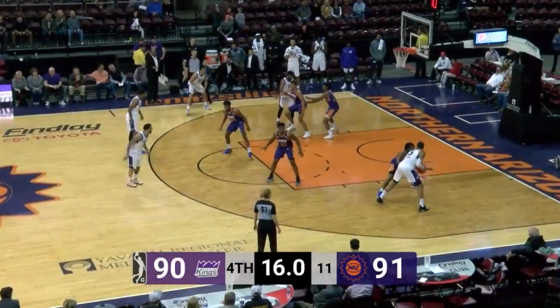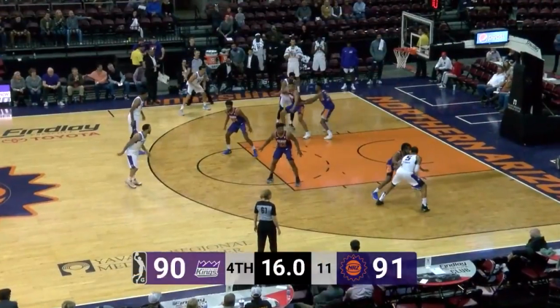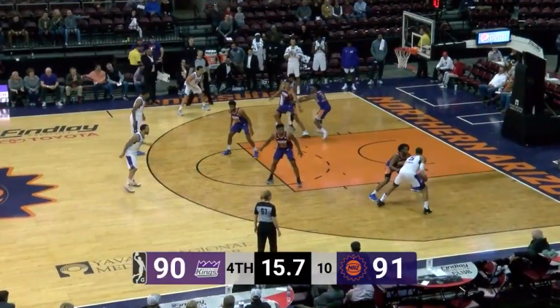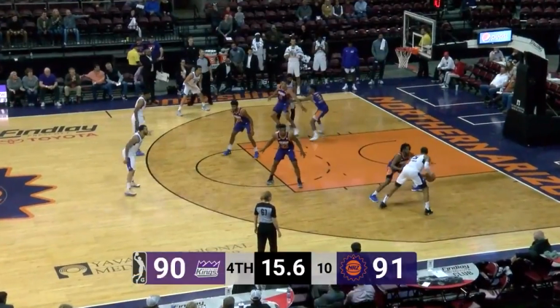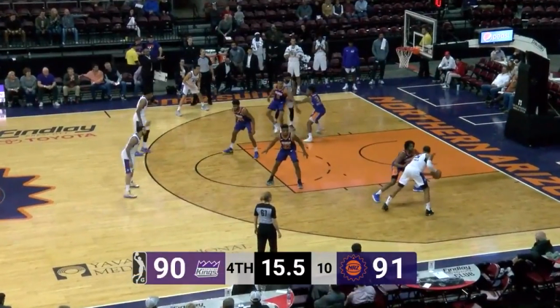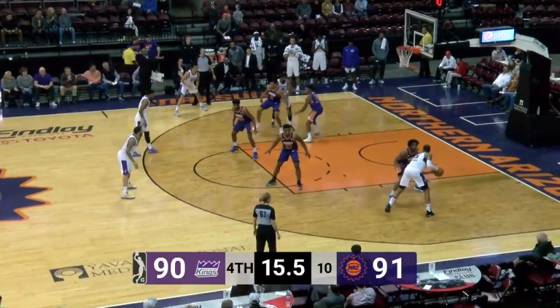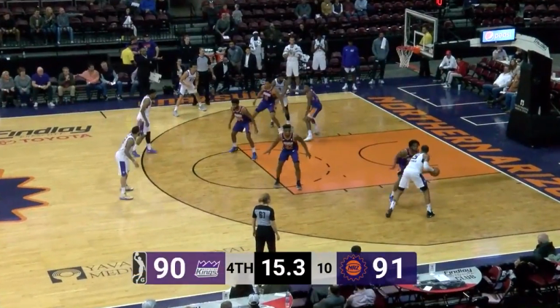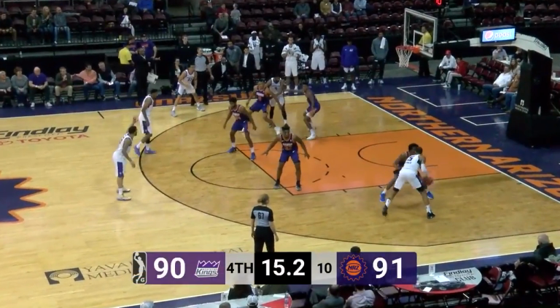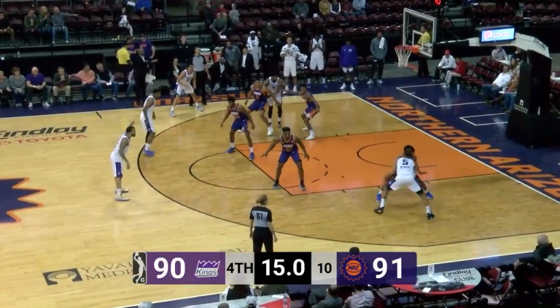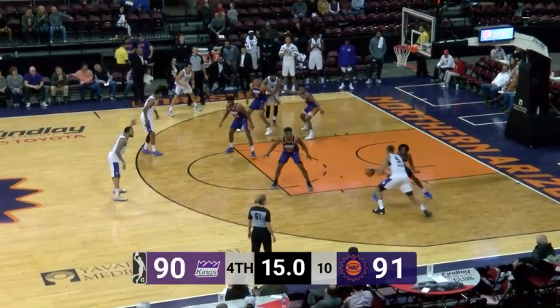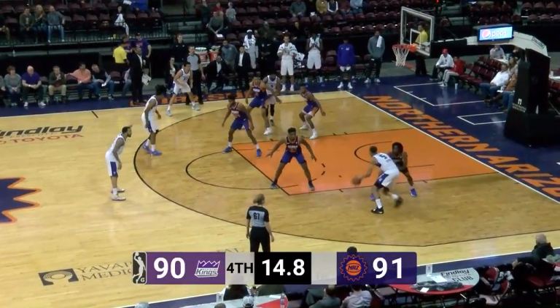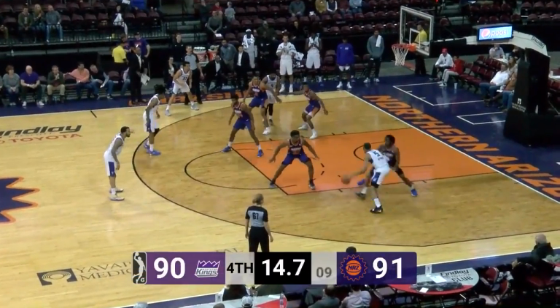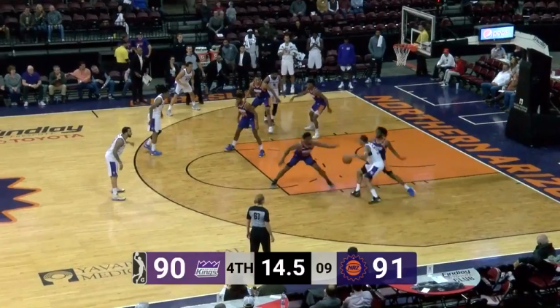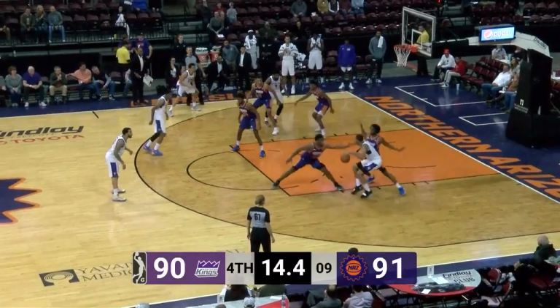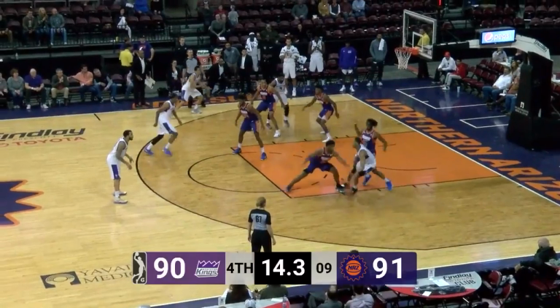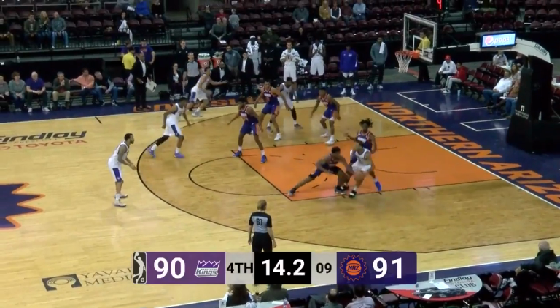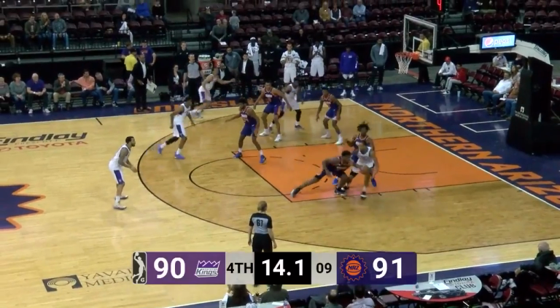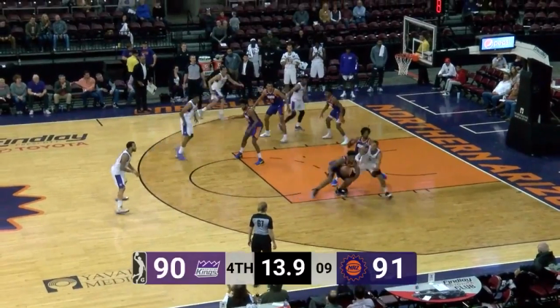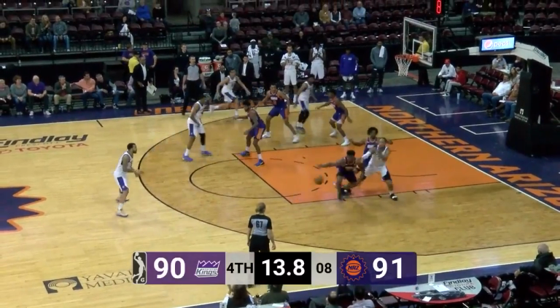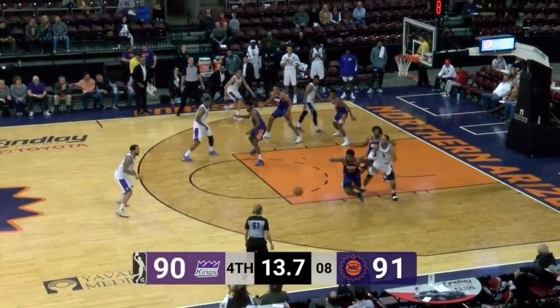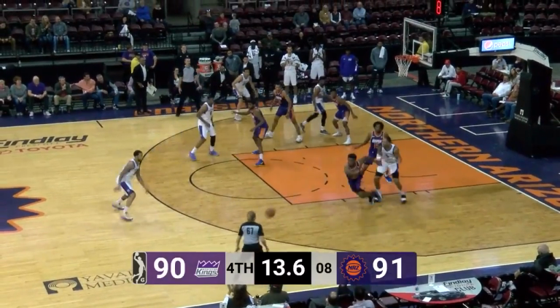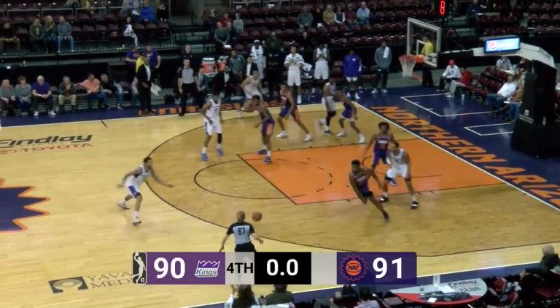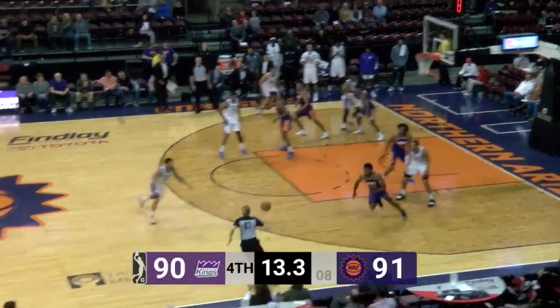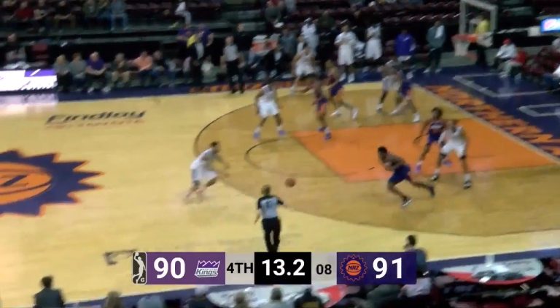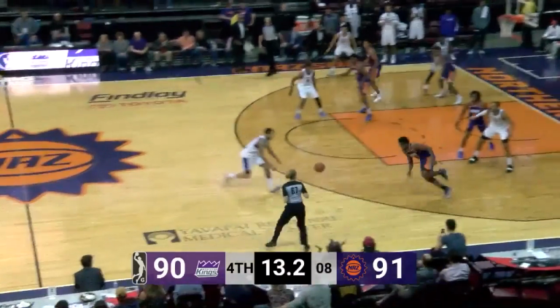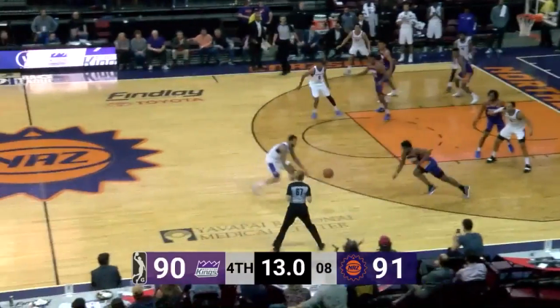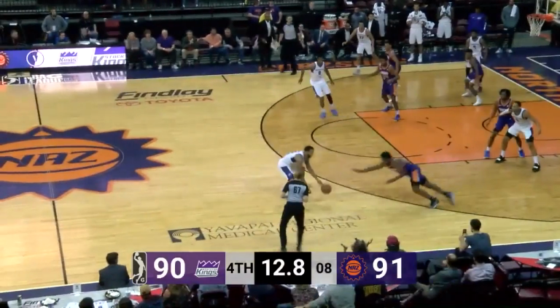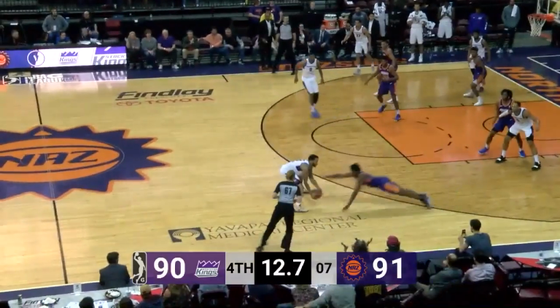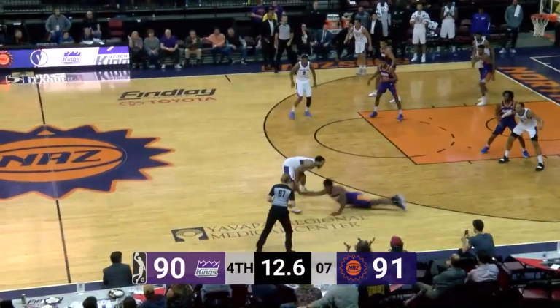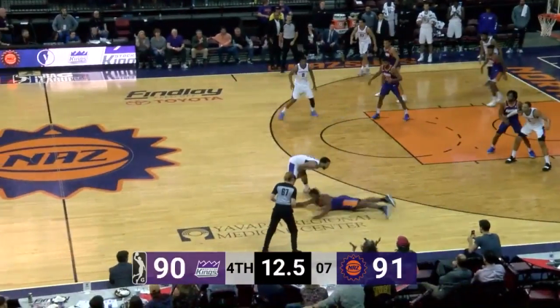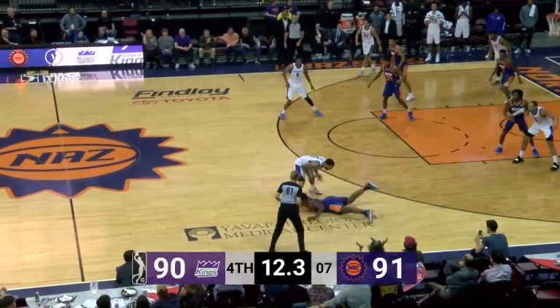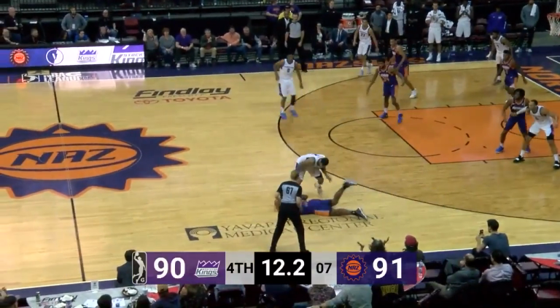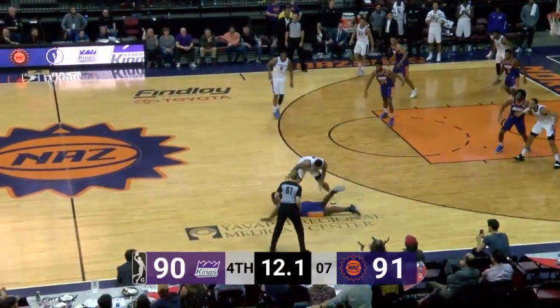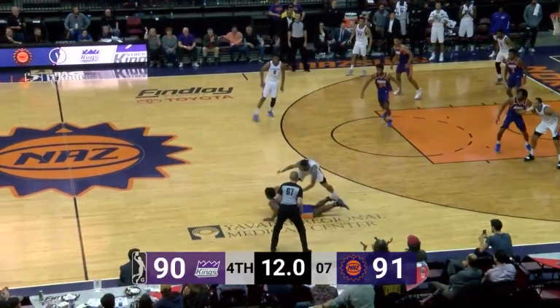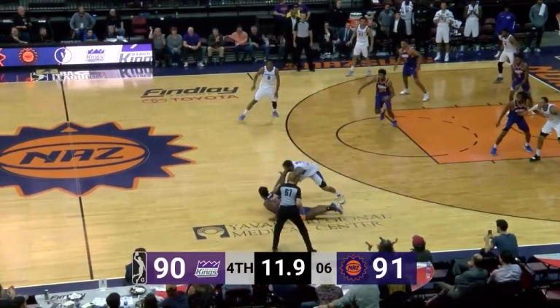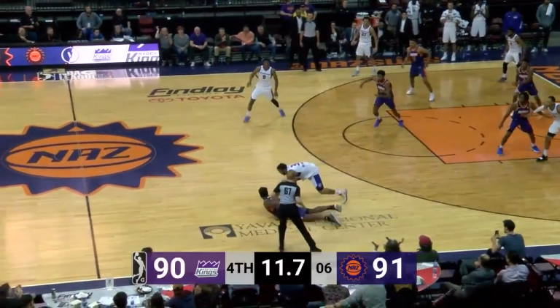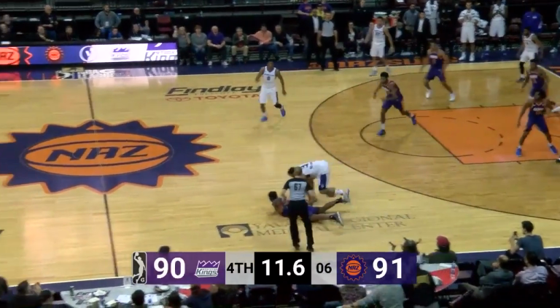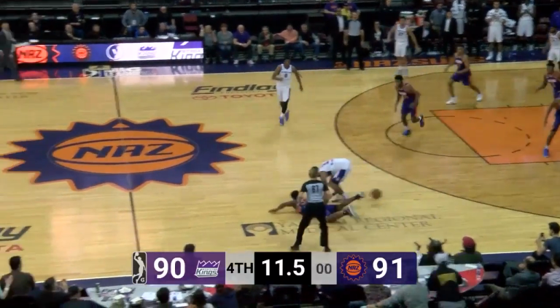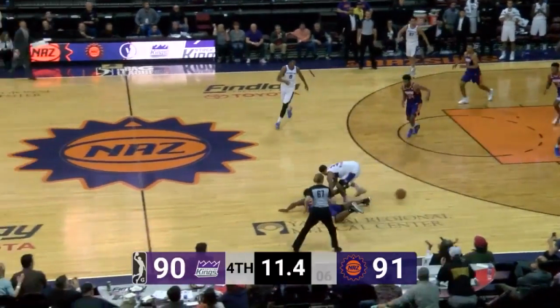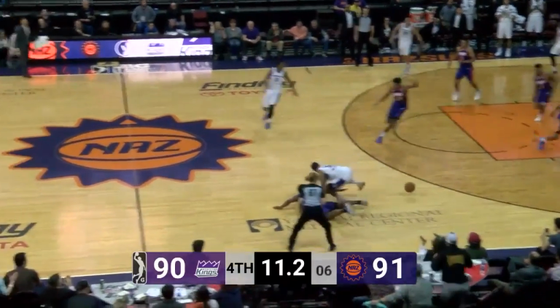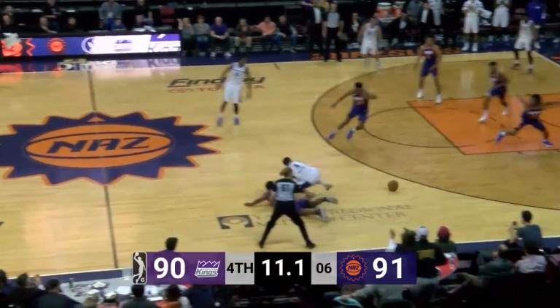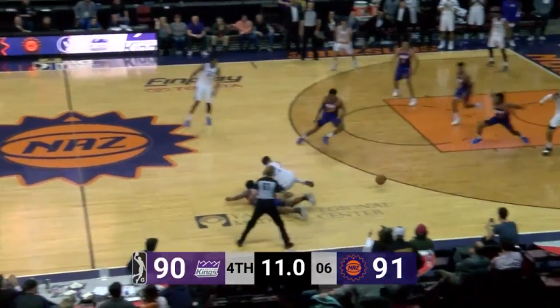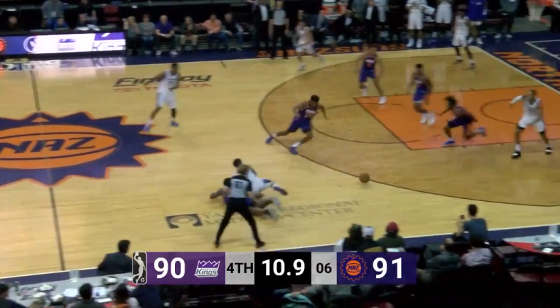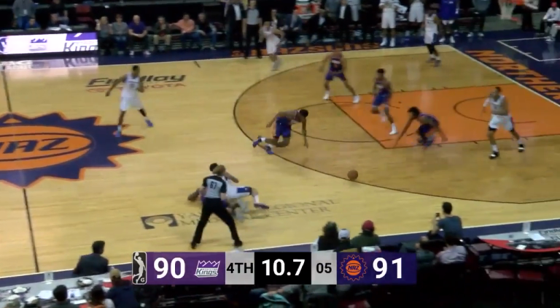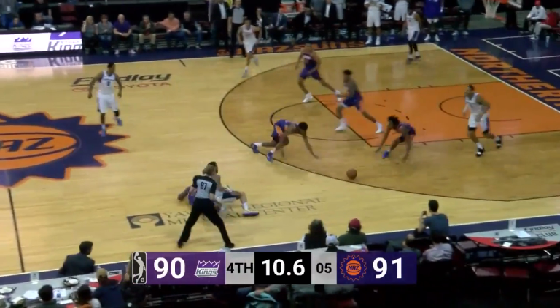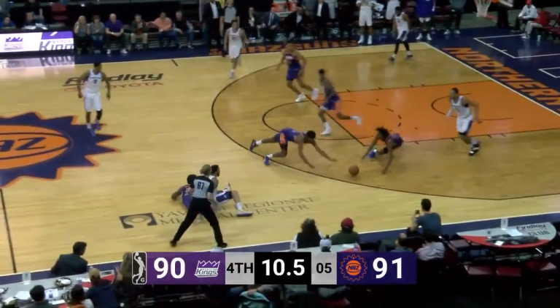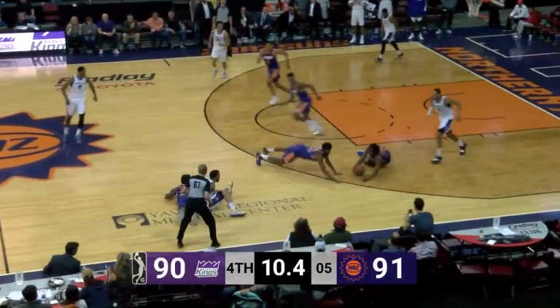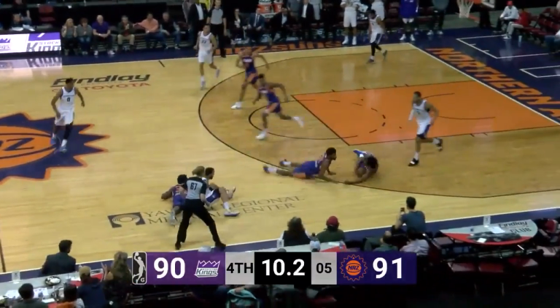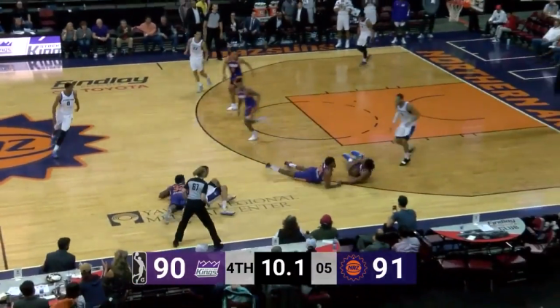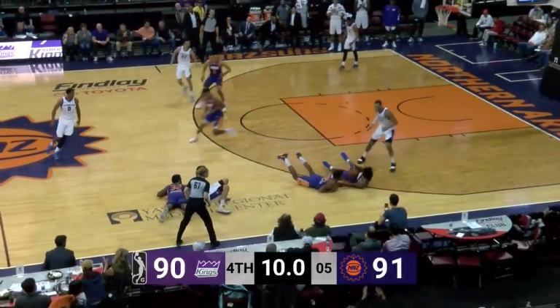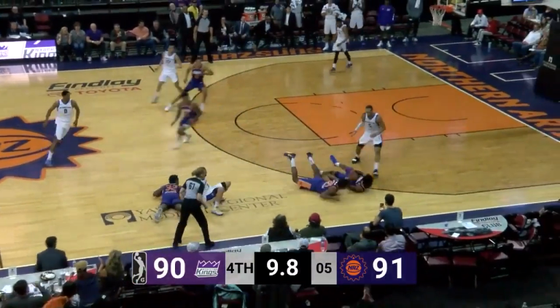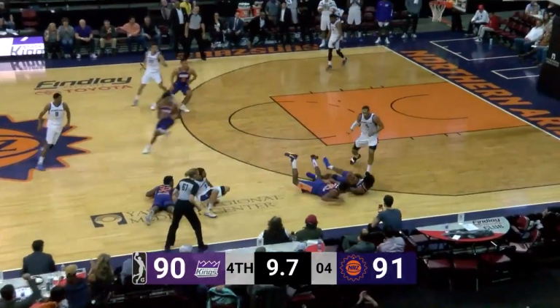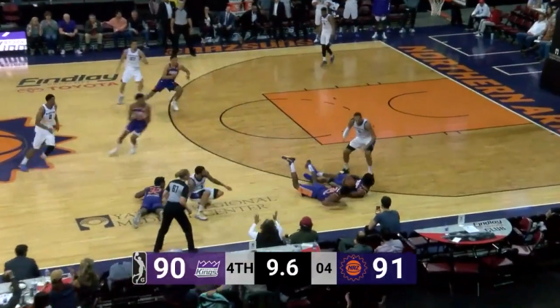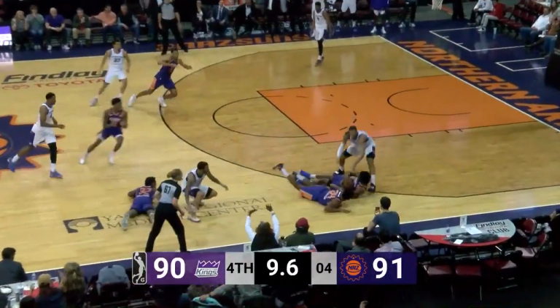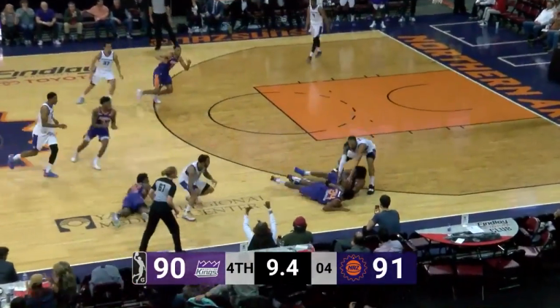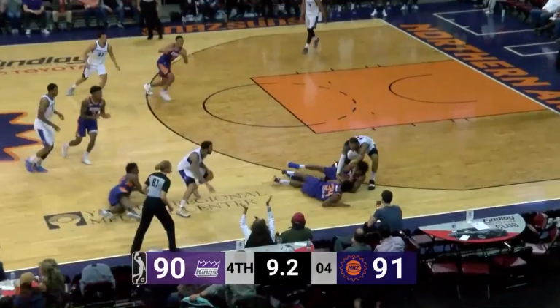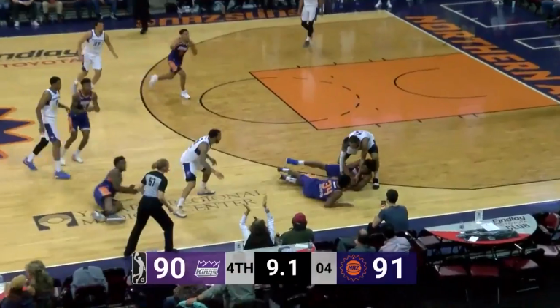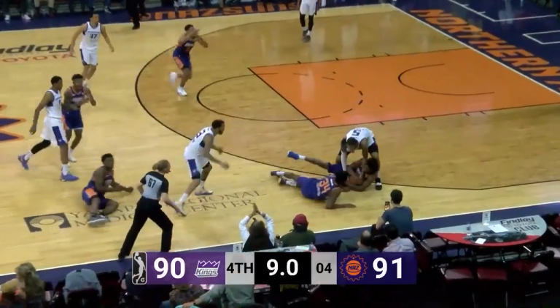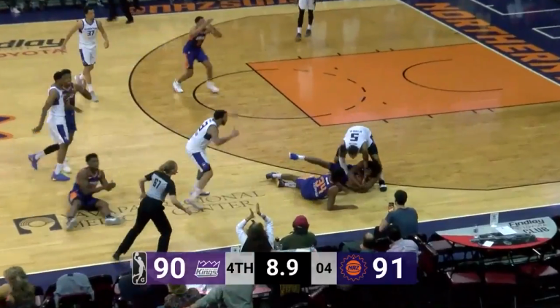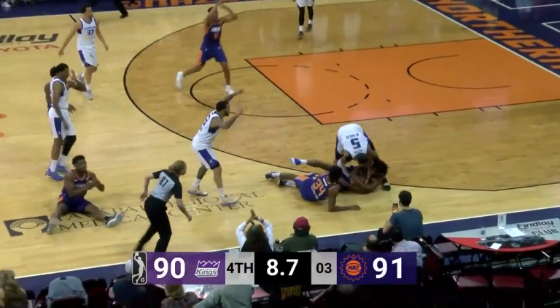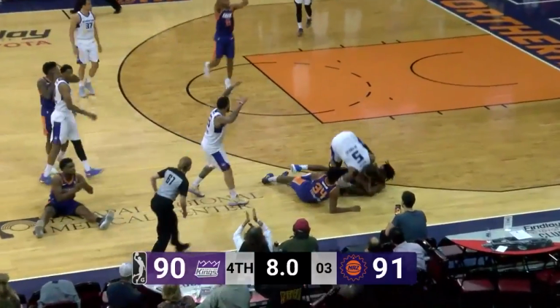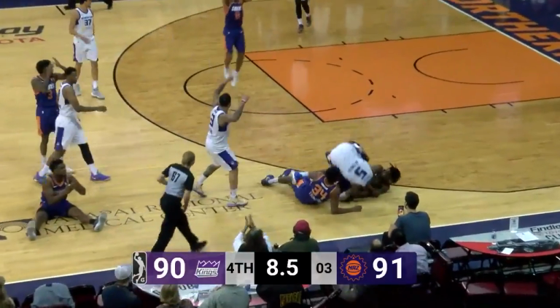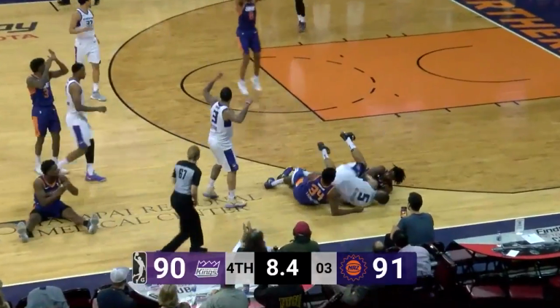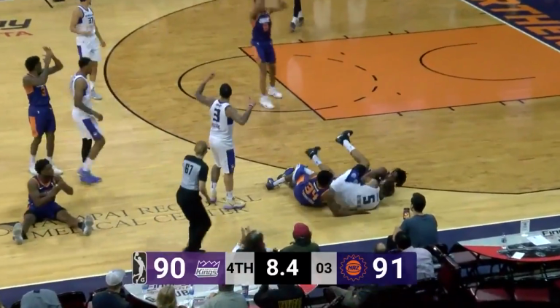Kim posting up. Reynolds turns and faces, poked away by Obasahant. Dives for the loose ball — it's loose still. Palmer comes up with it.